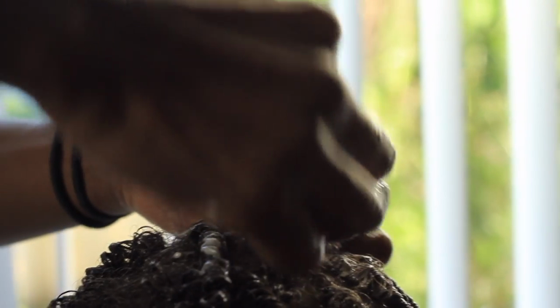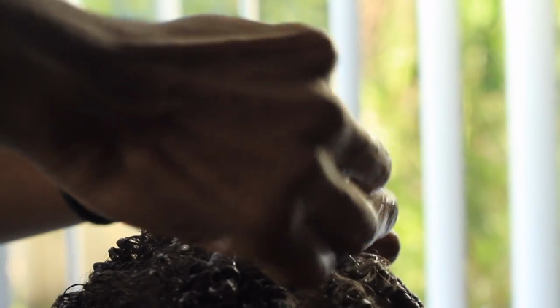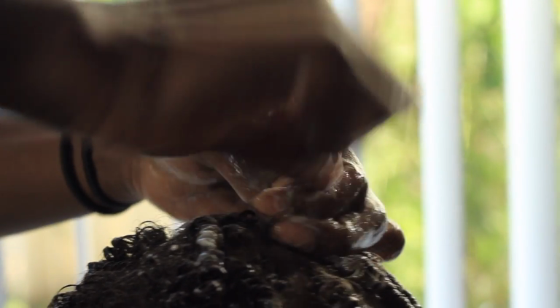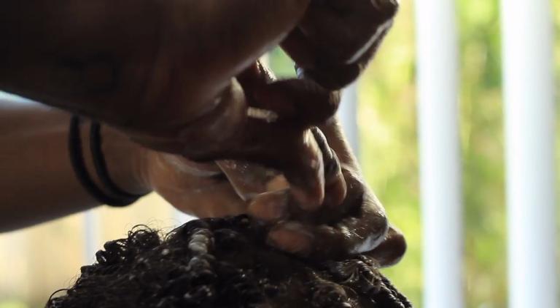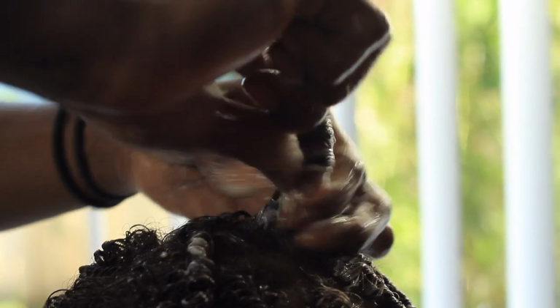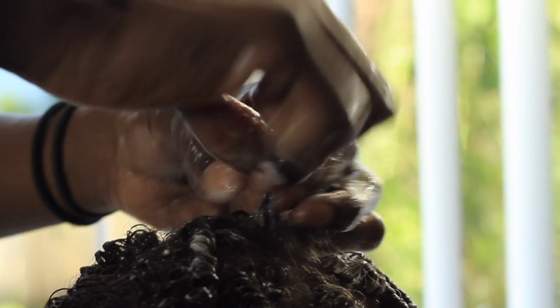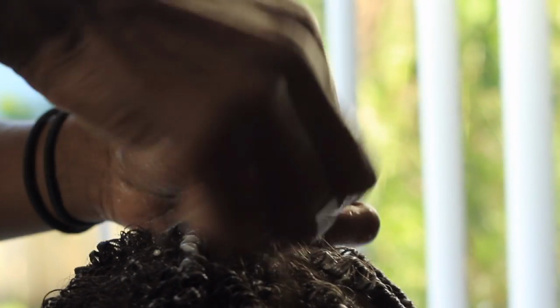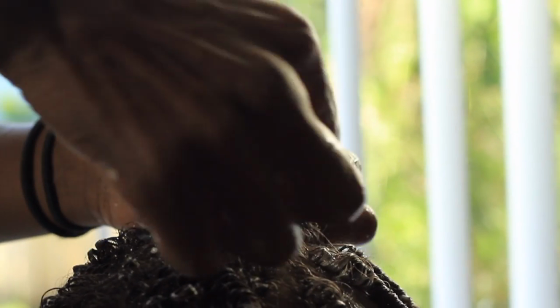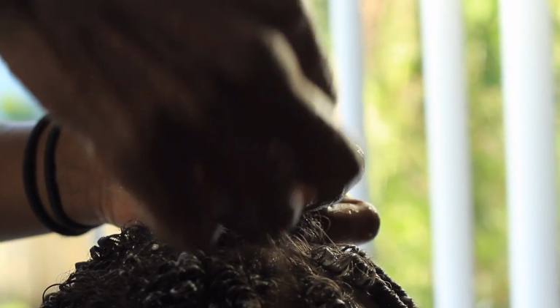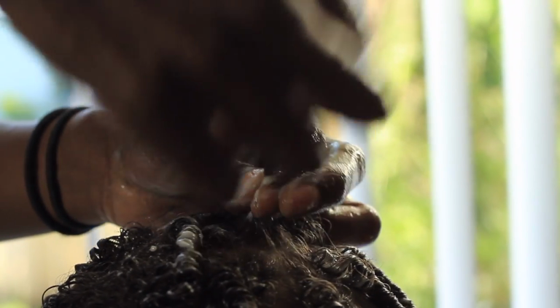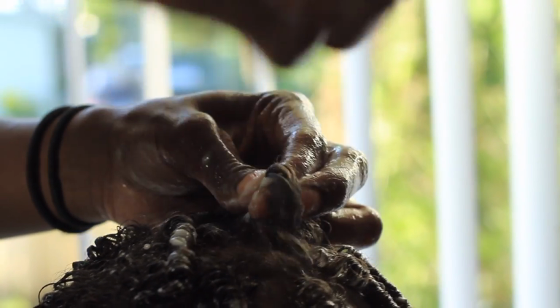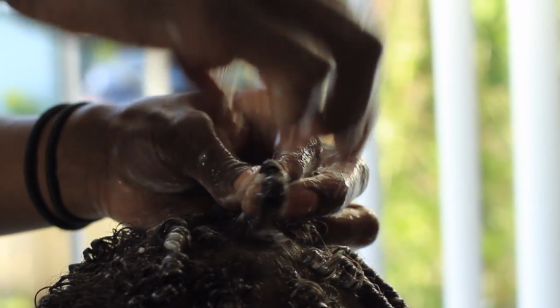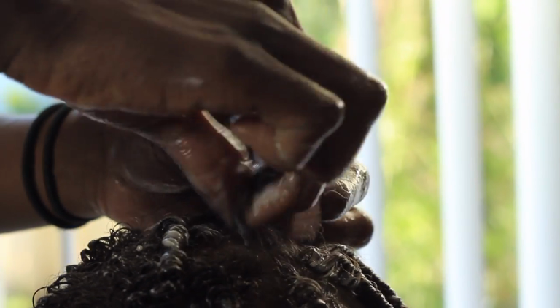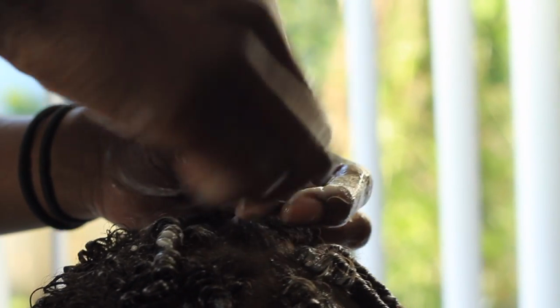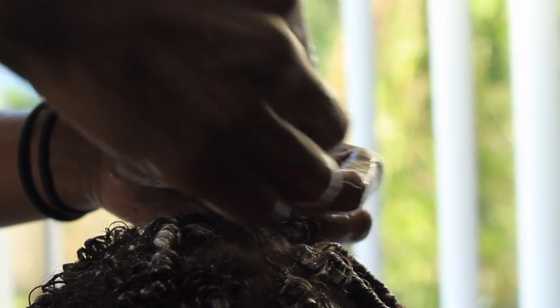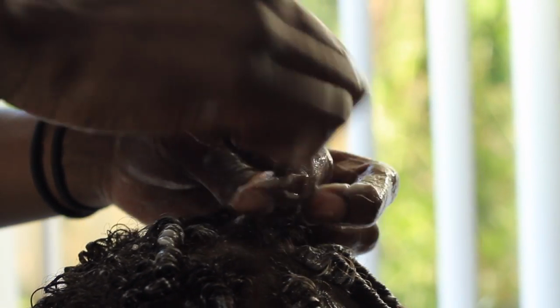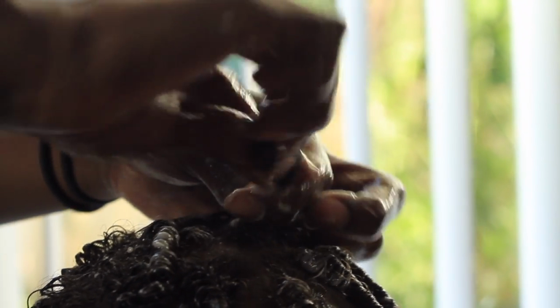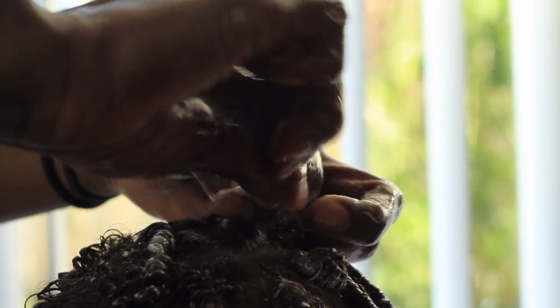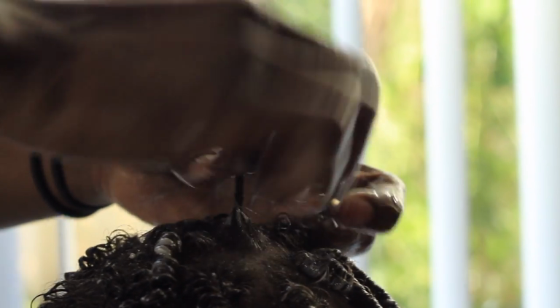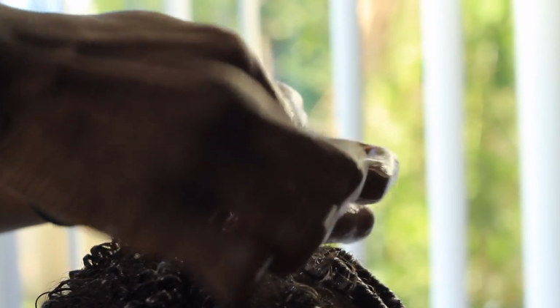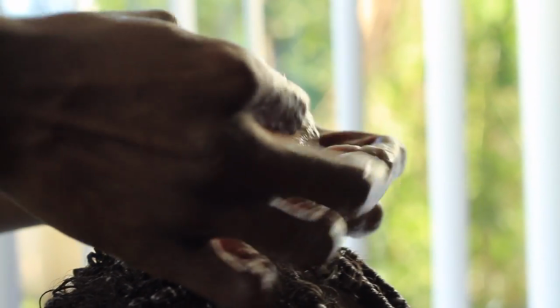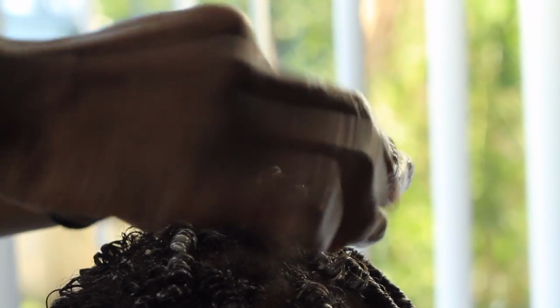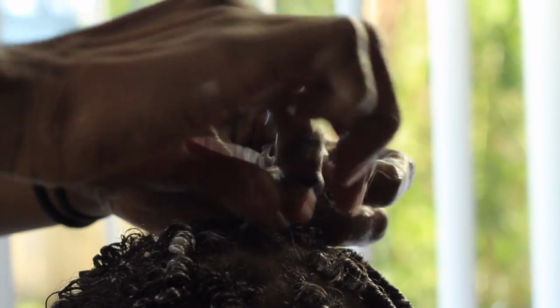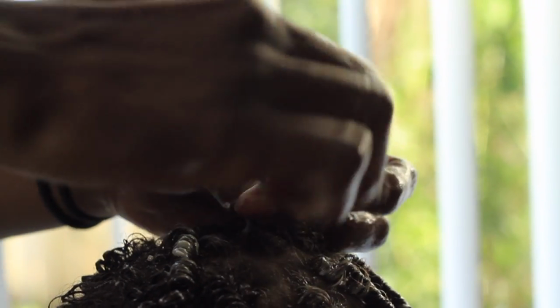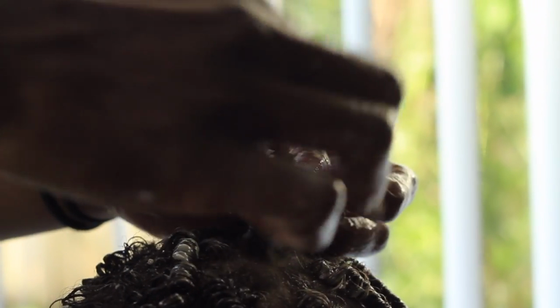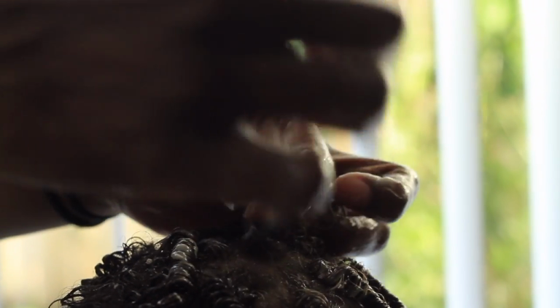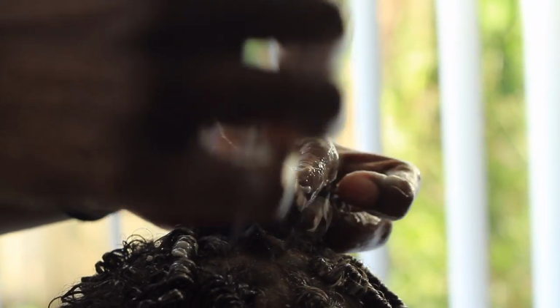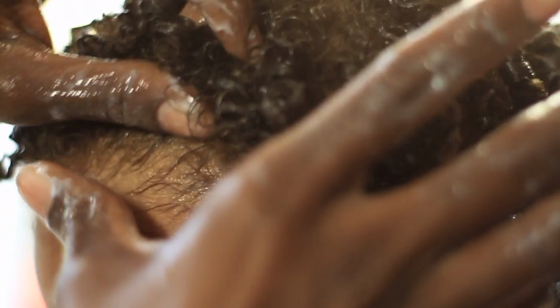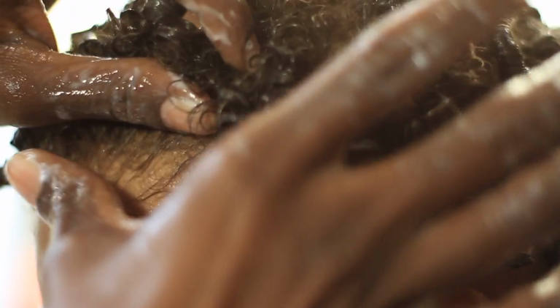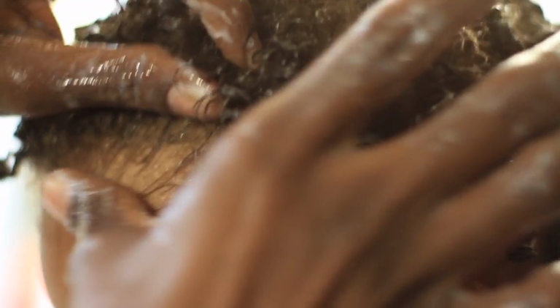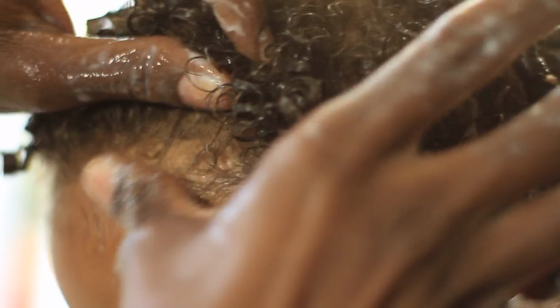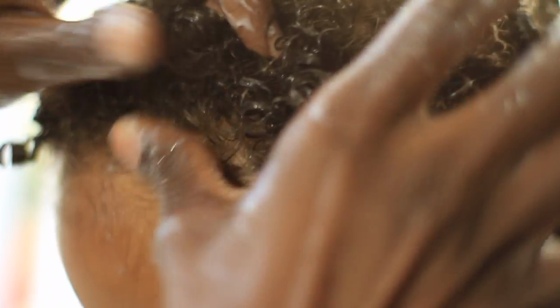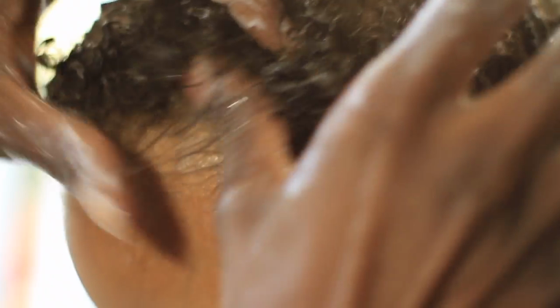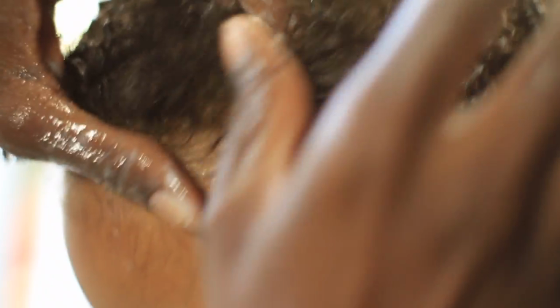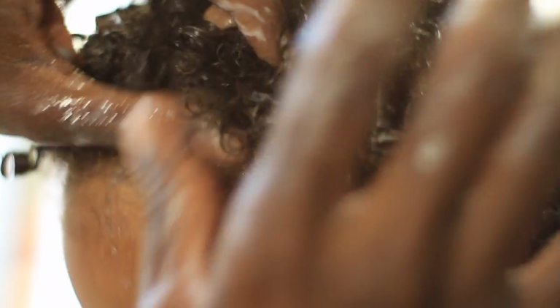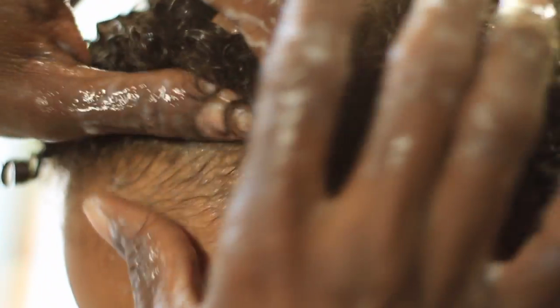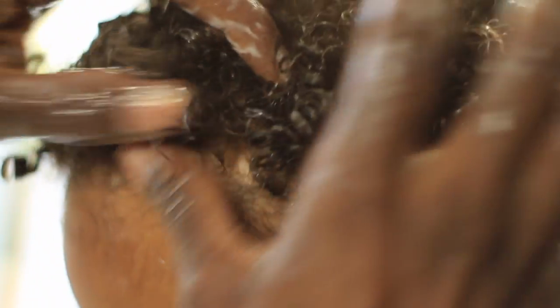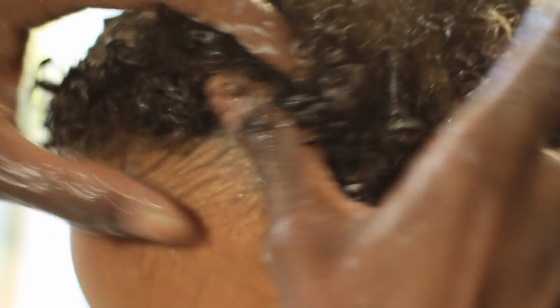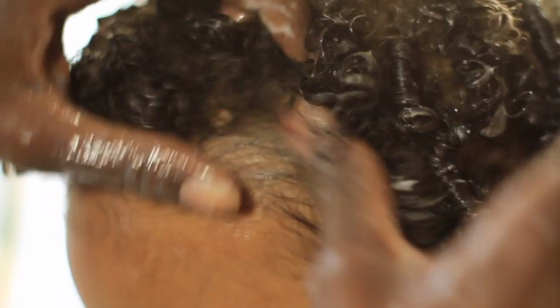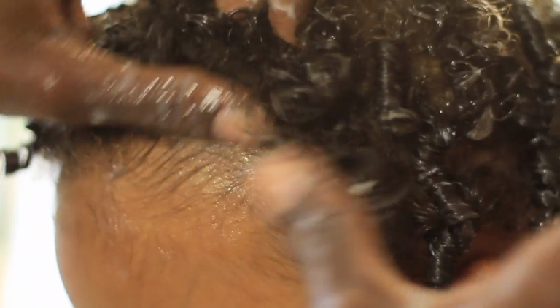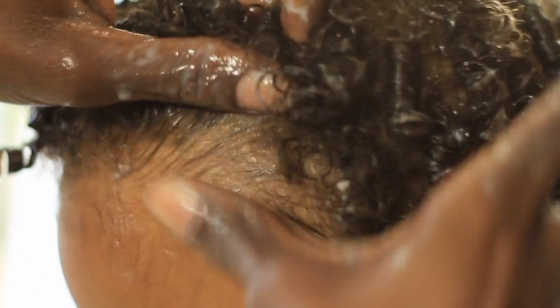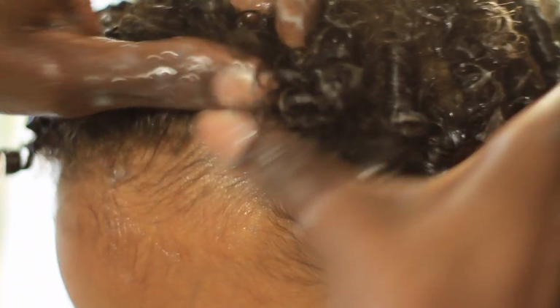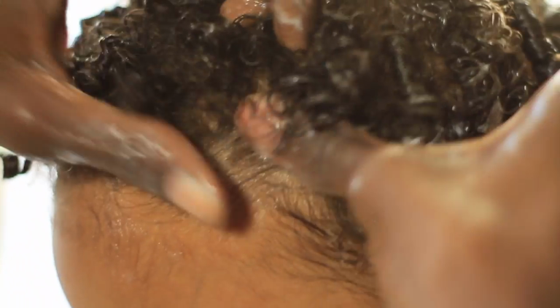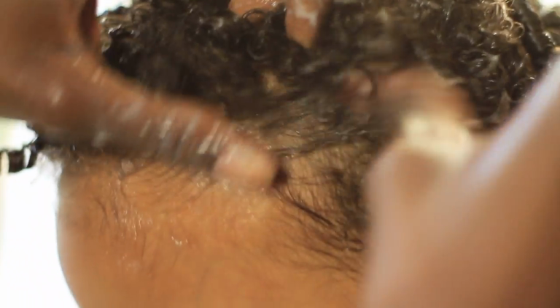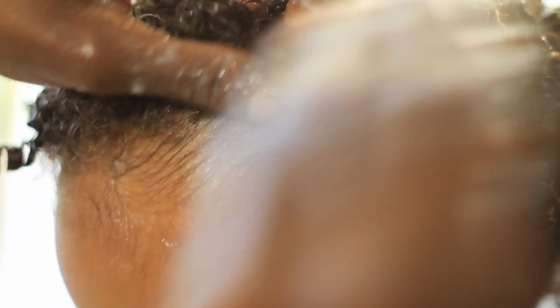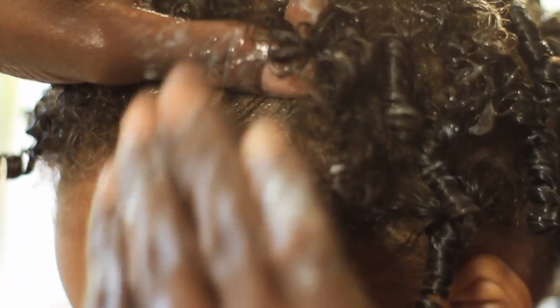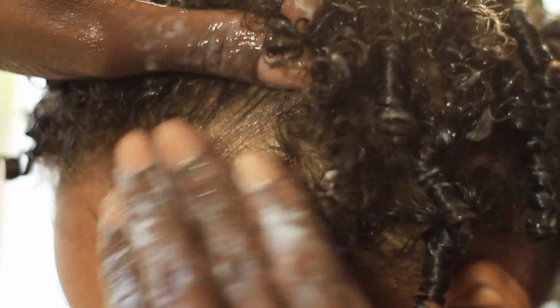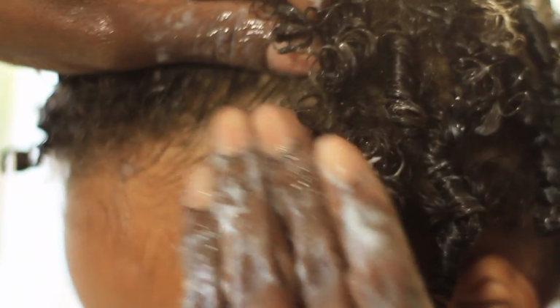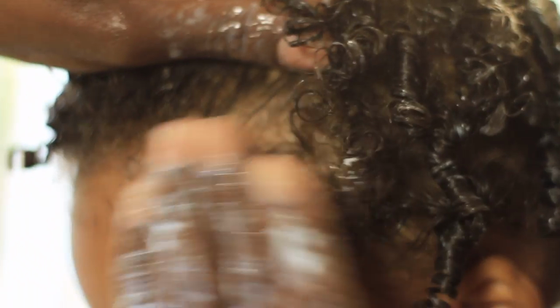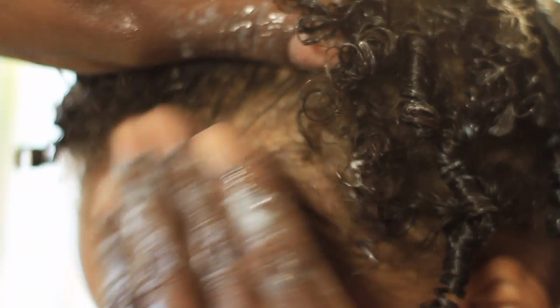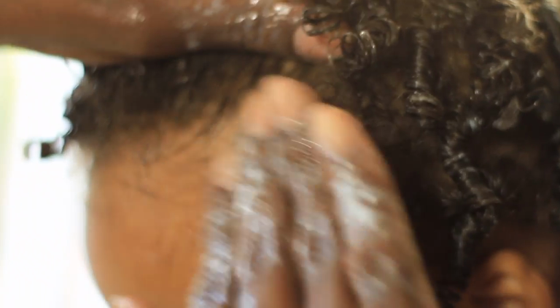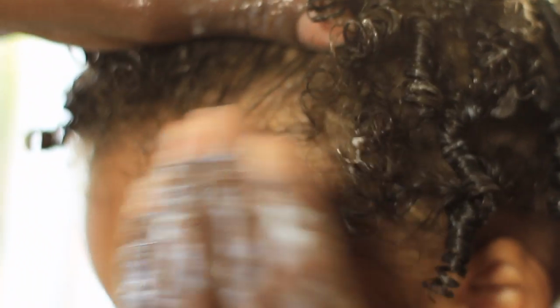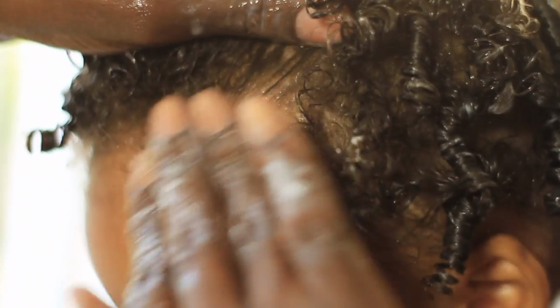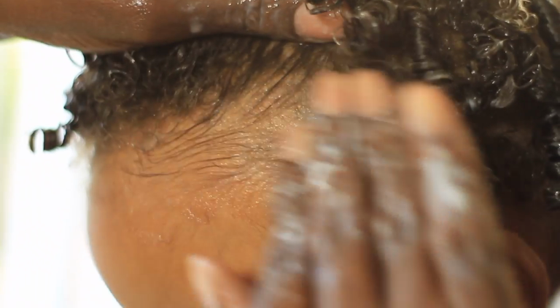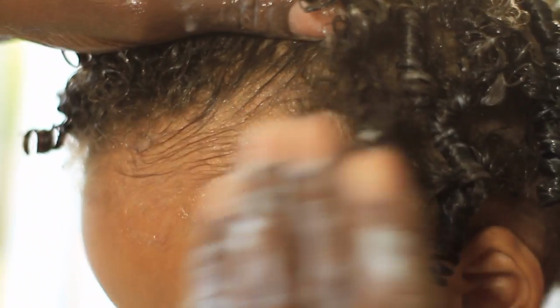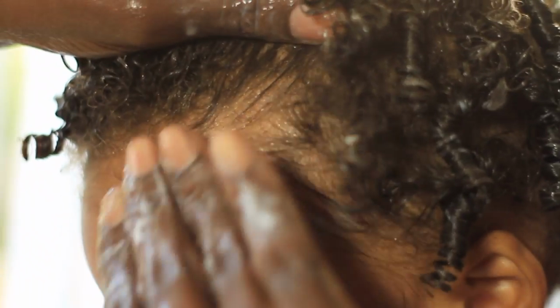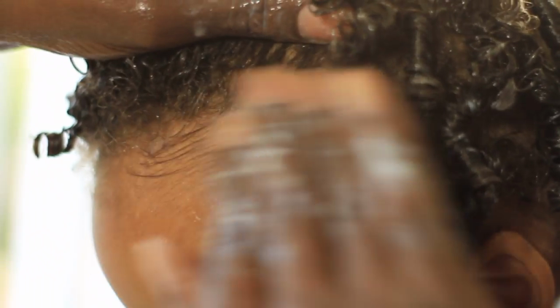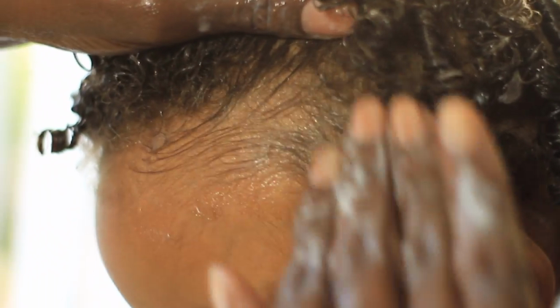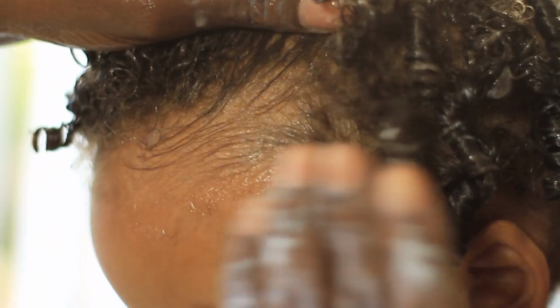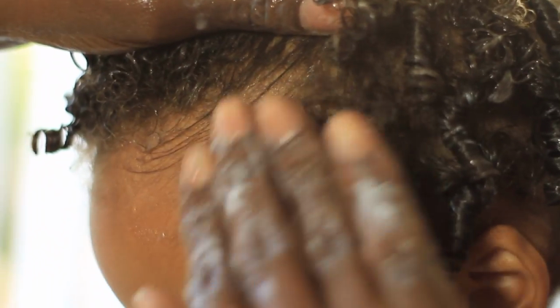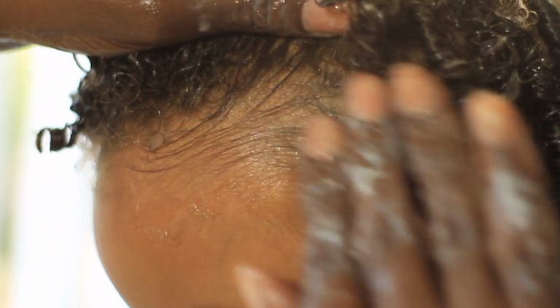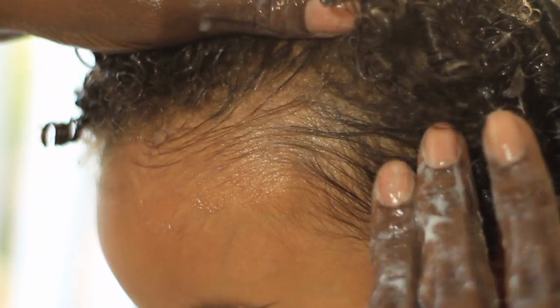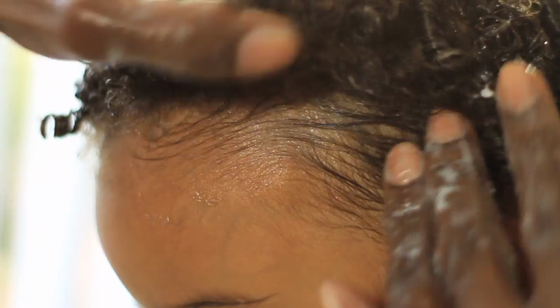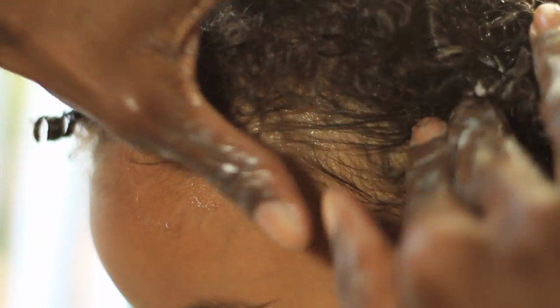Here, I'm using my fingers to sleek down his edges, and then I'm just going to tighten any curls that may seem looser.